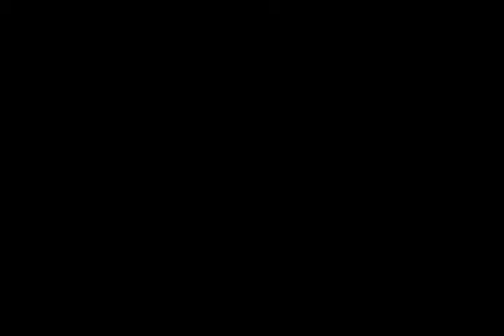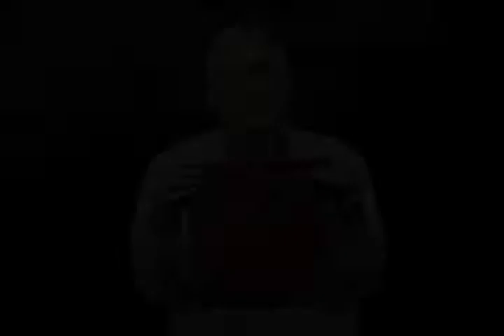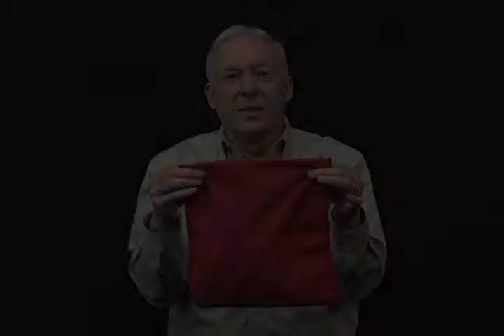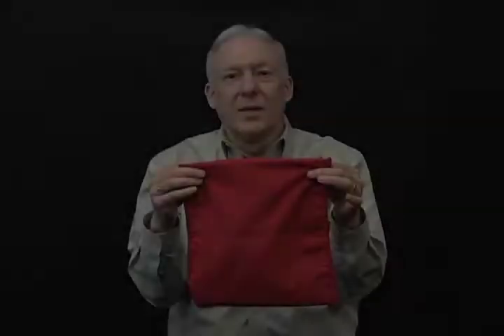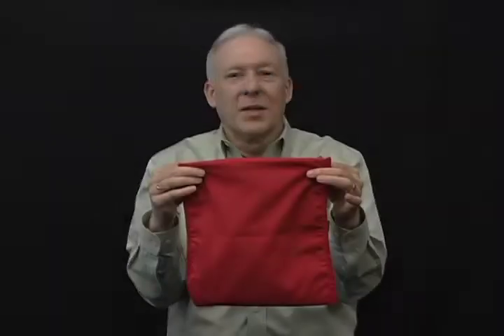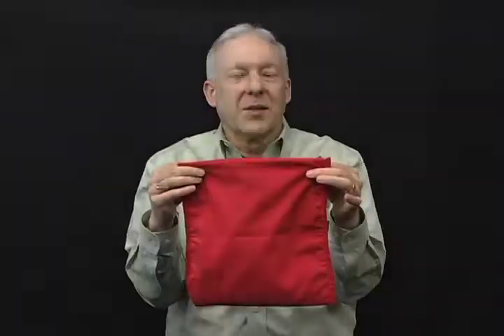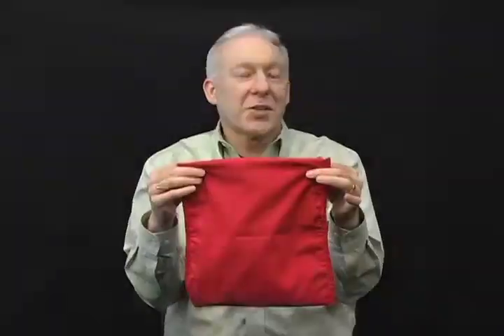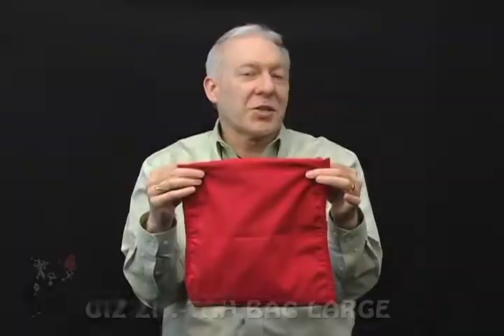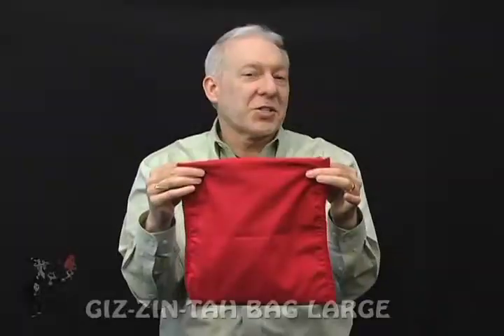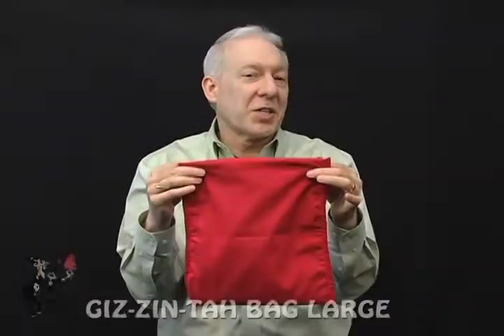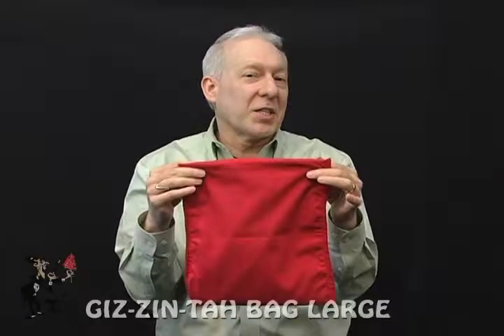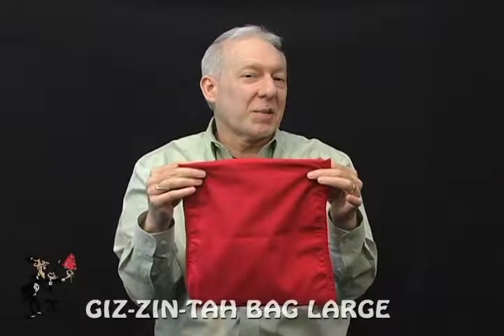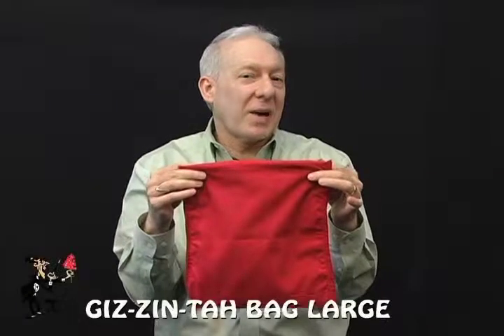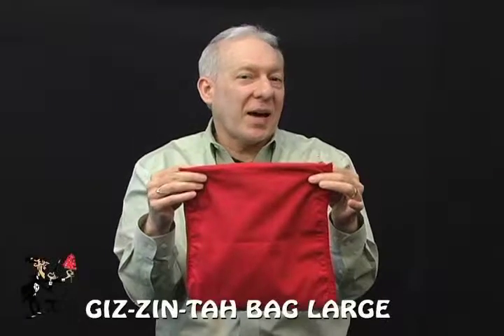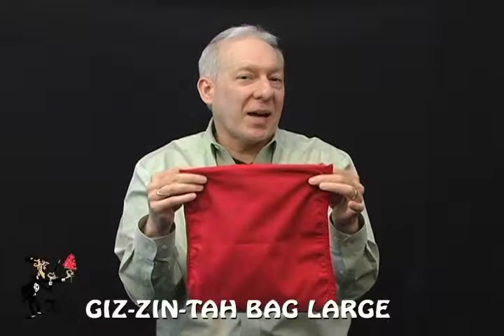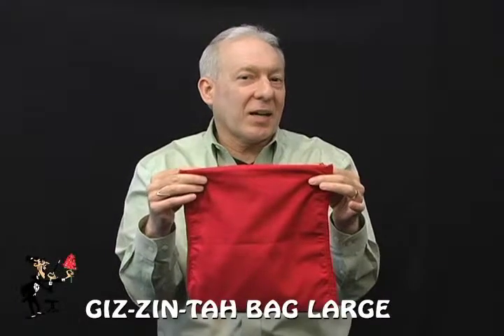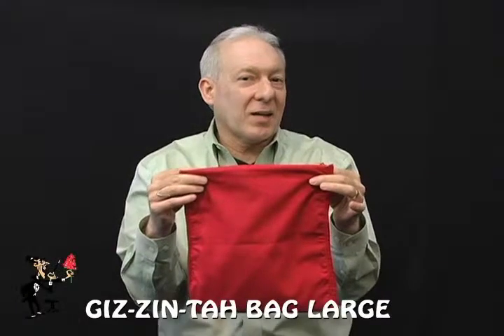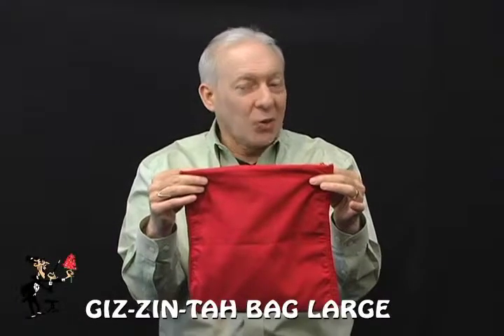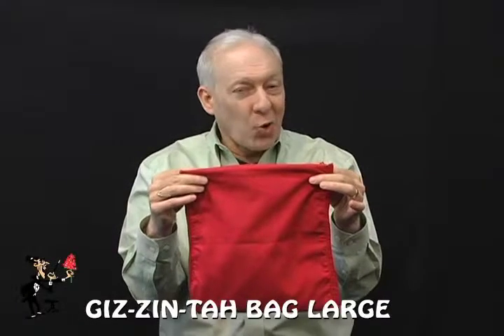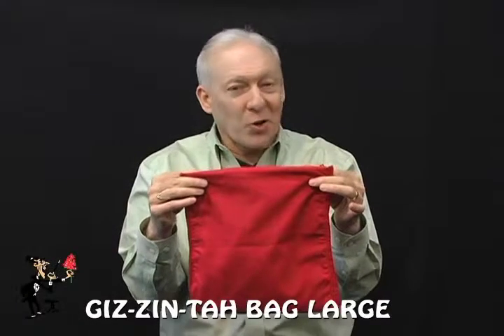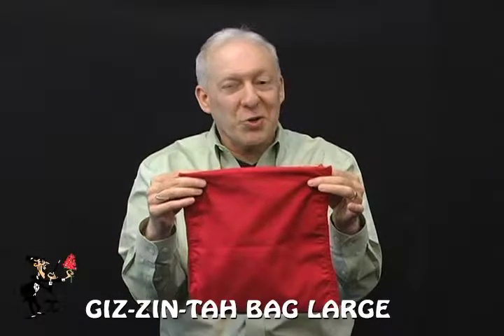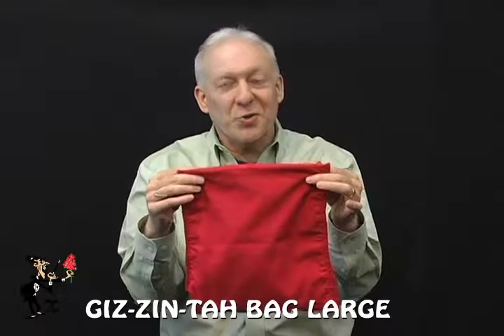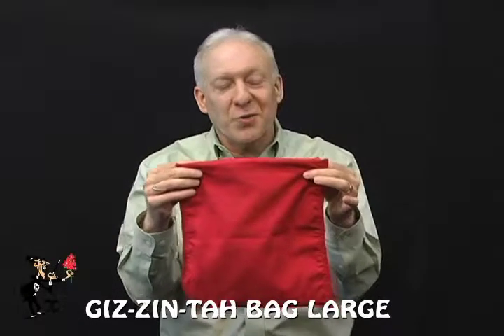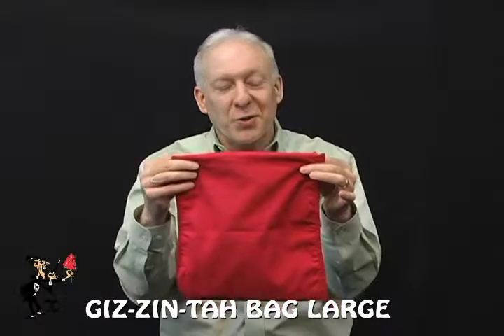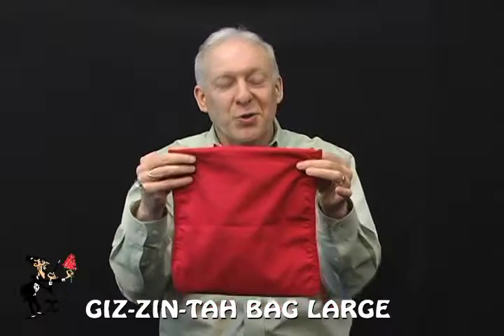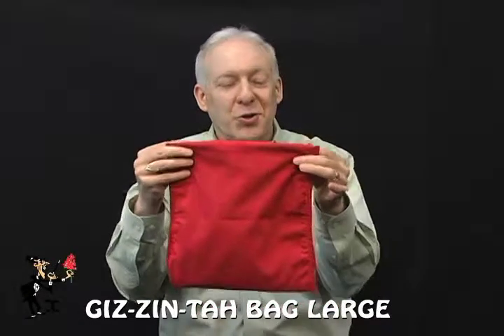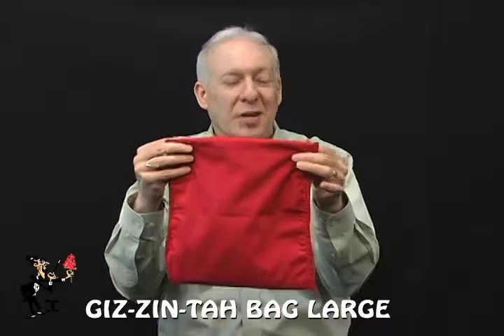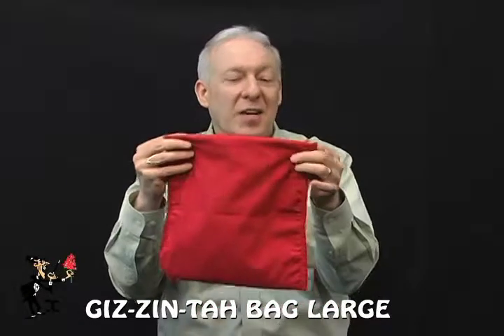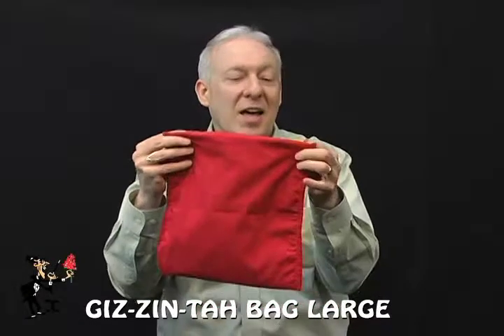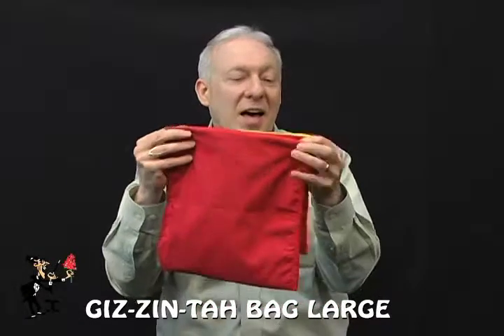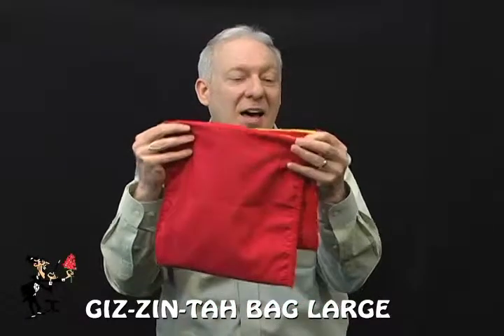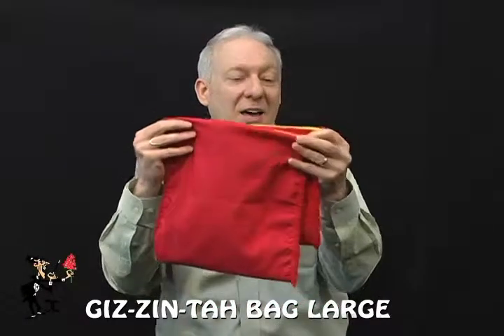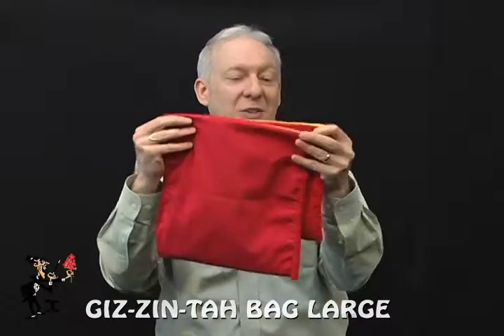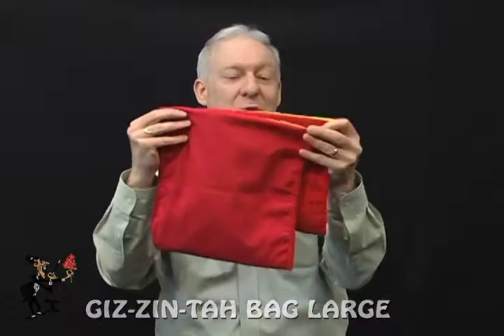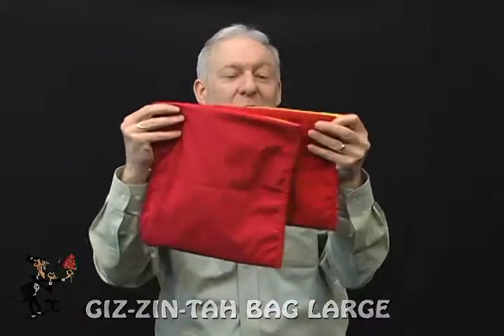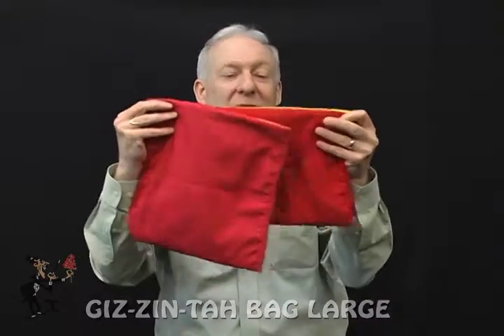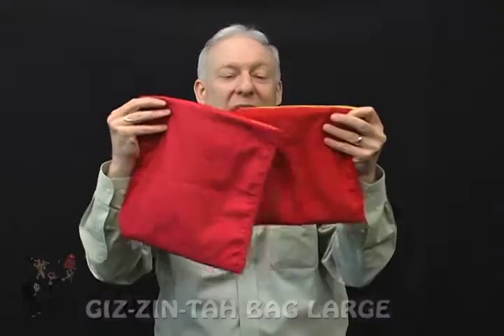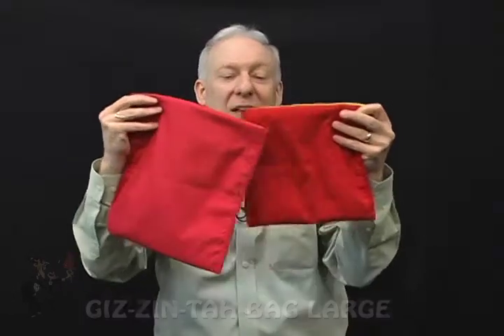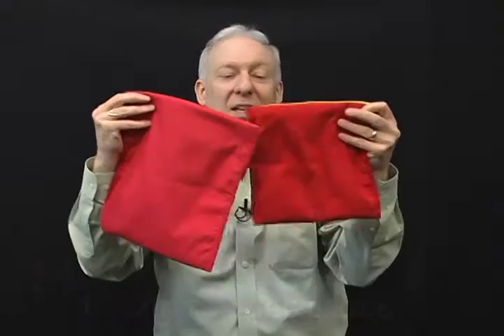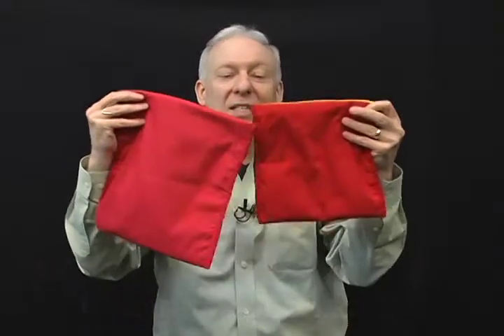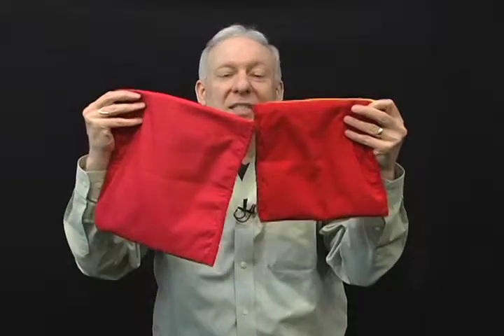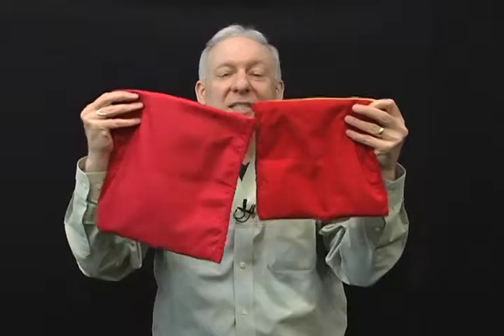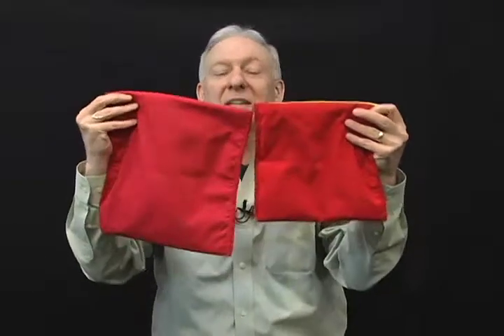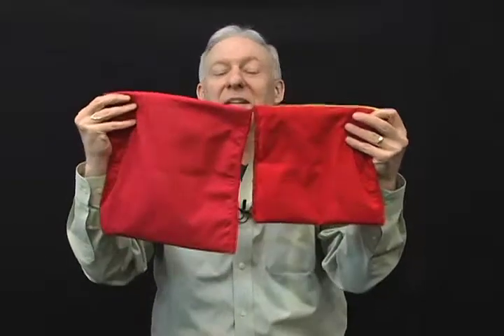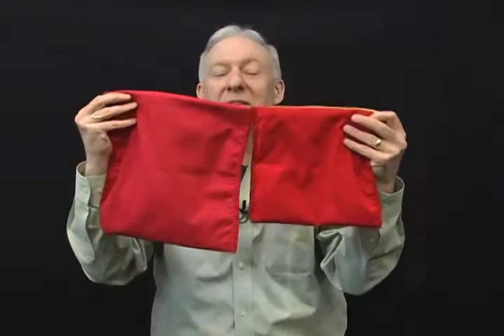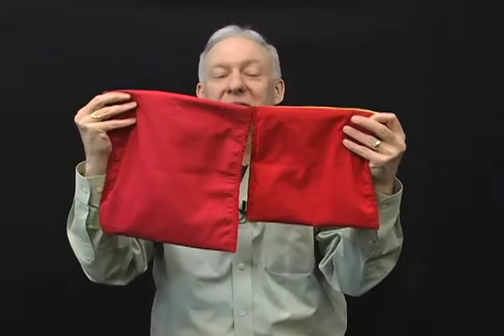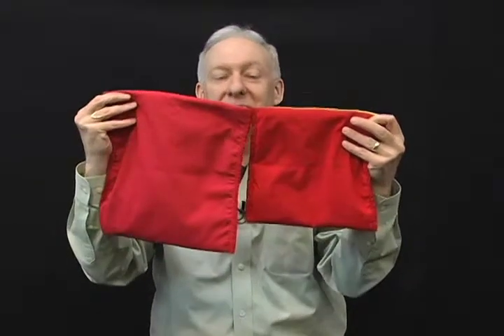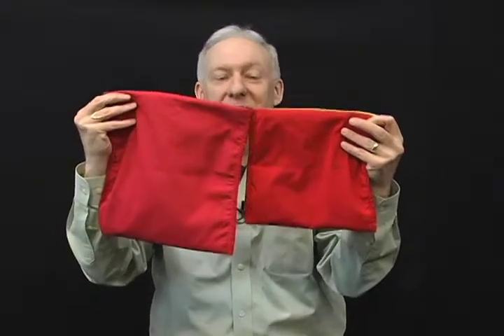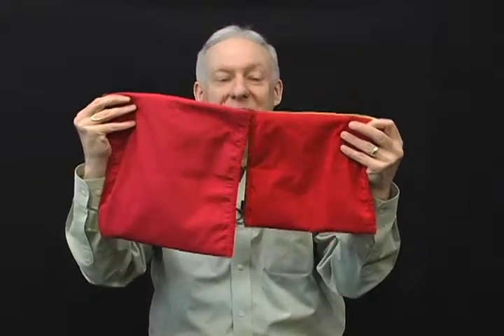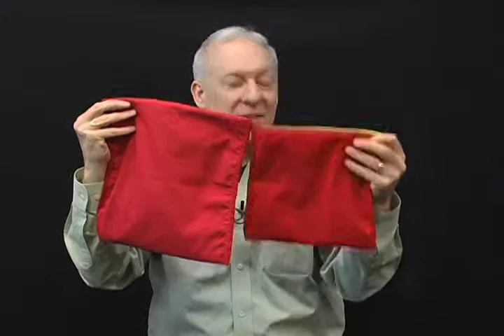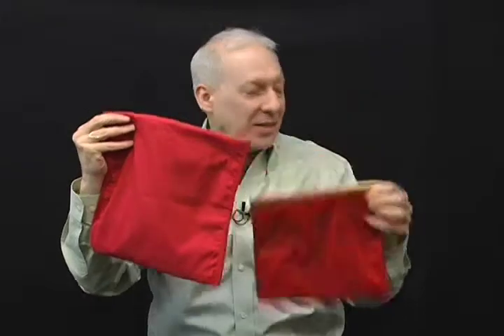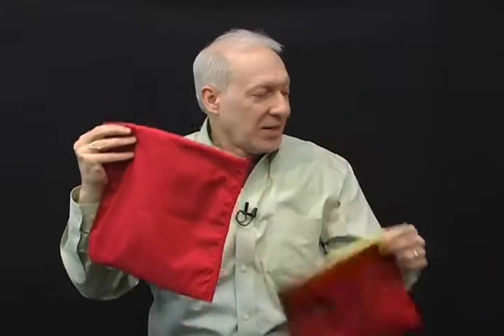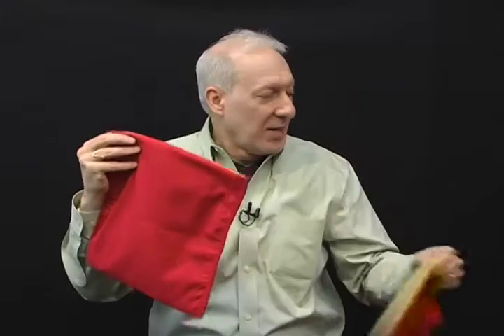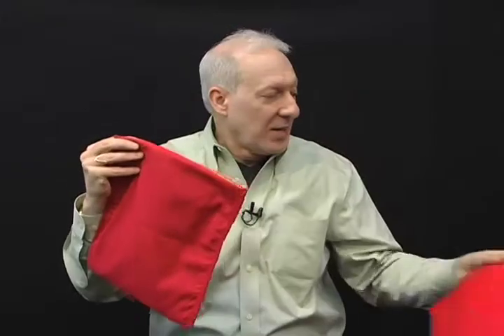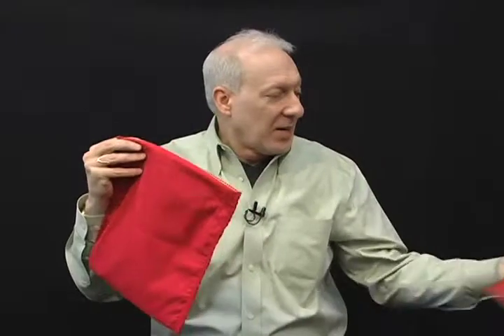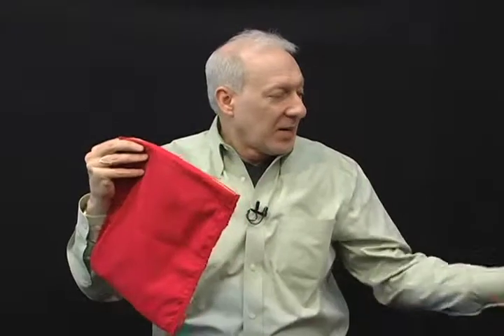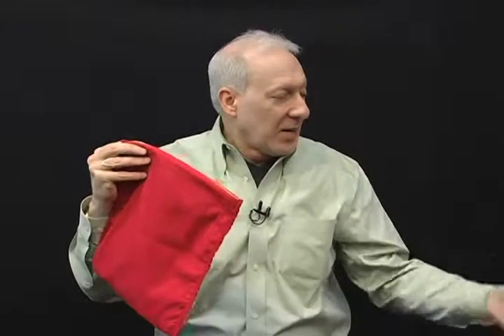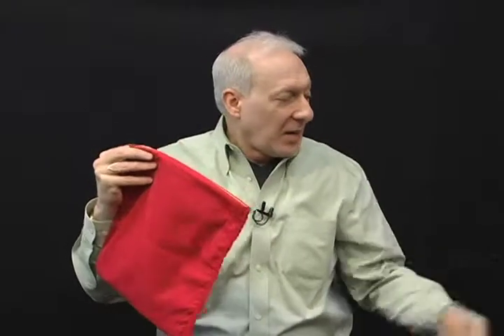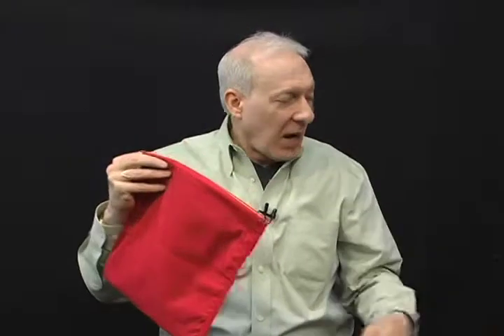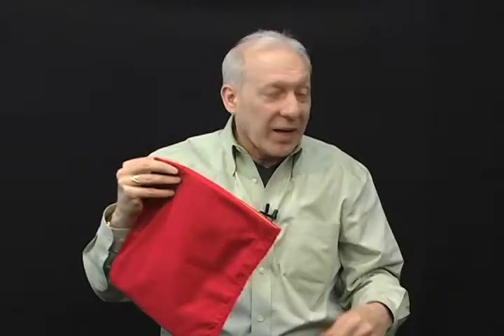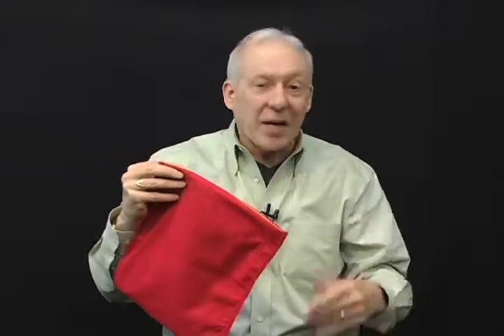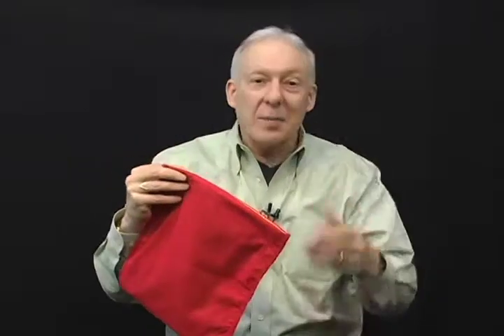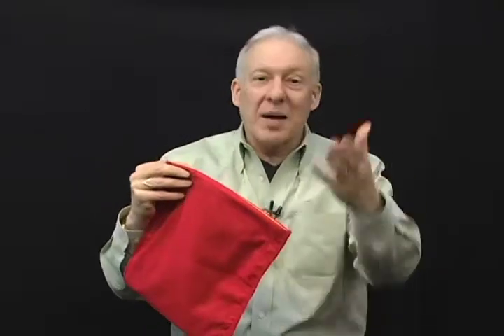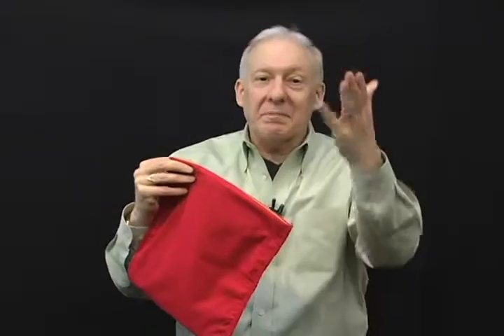The Gazinta bag — larger version — as you can see. Come out.